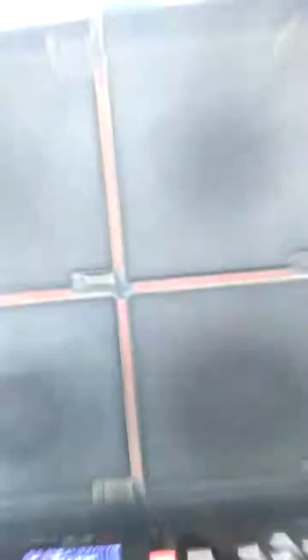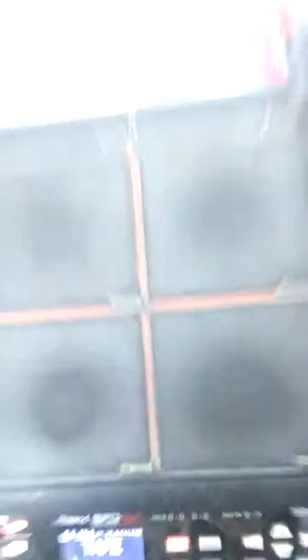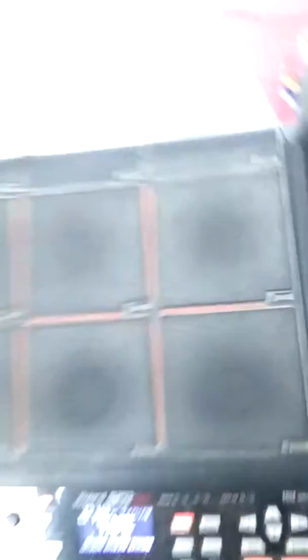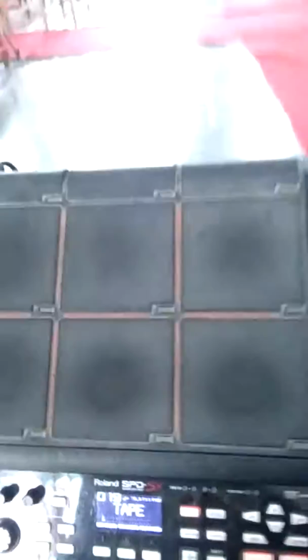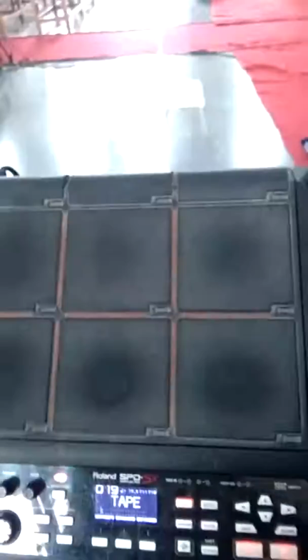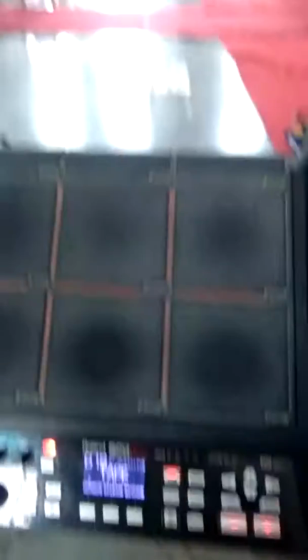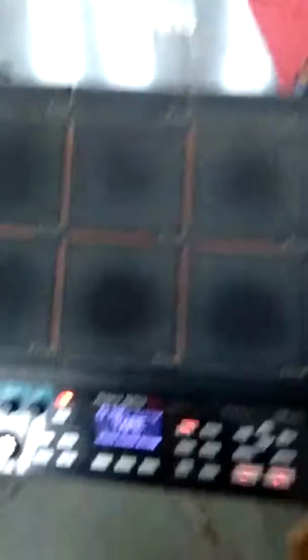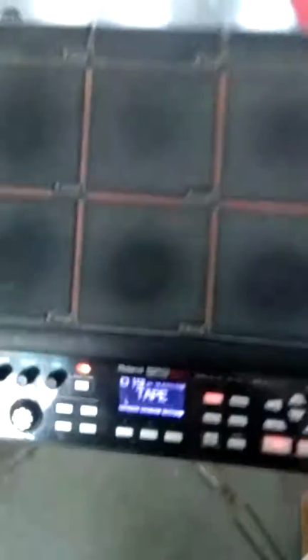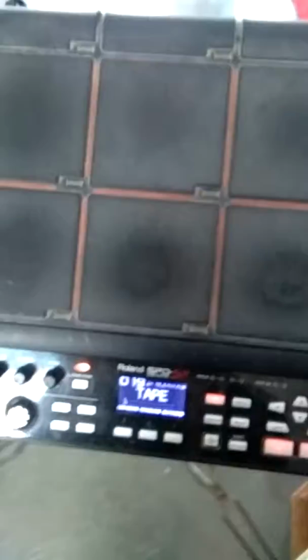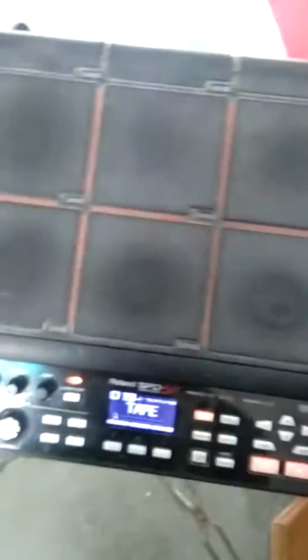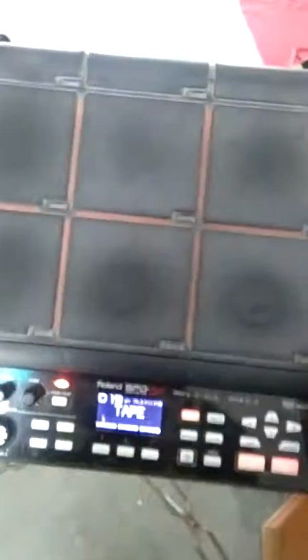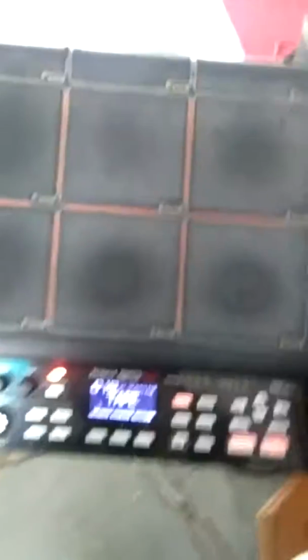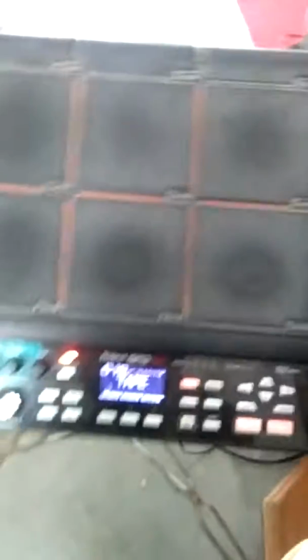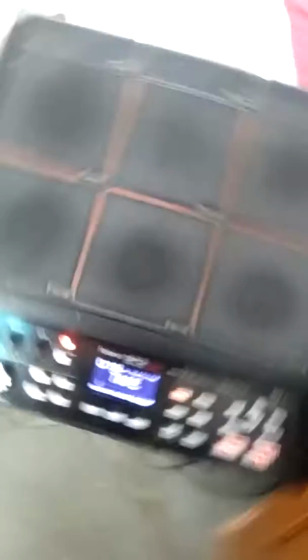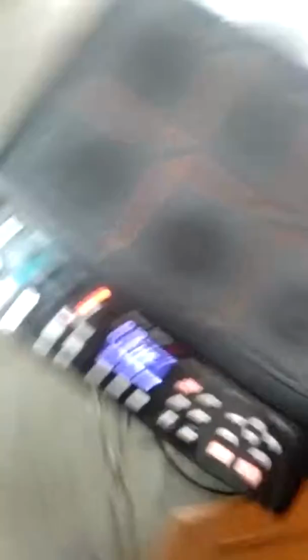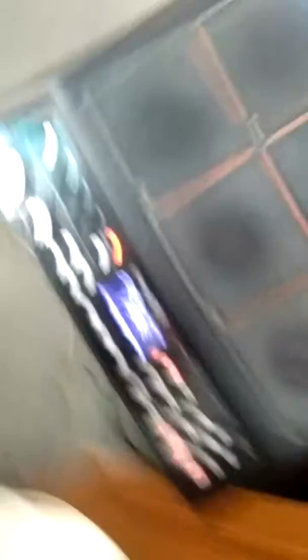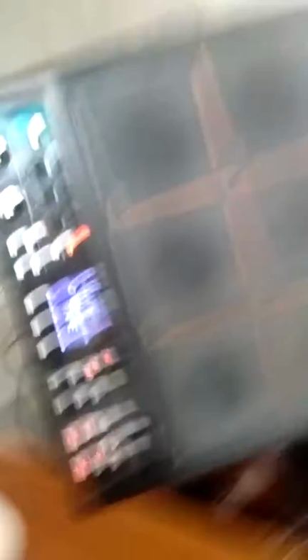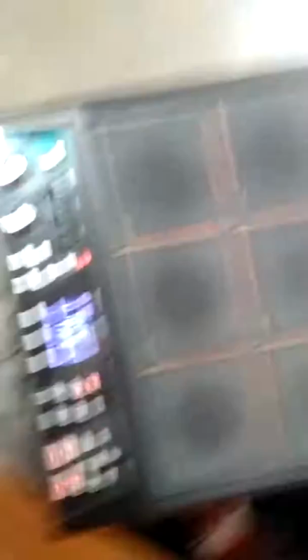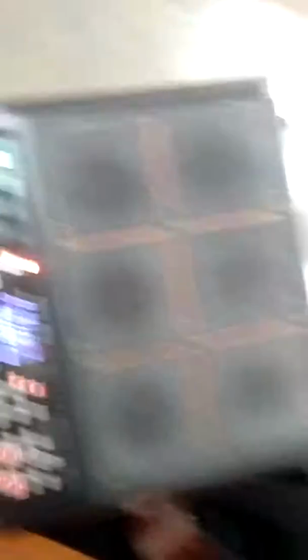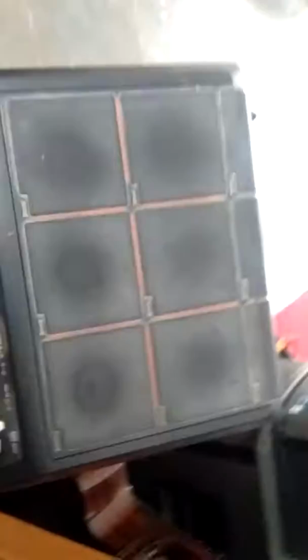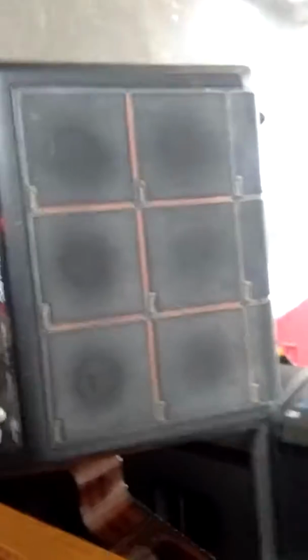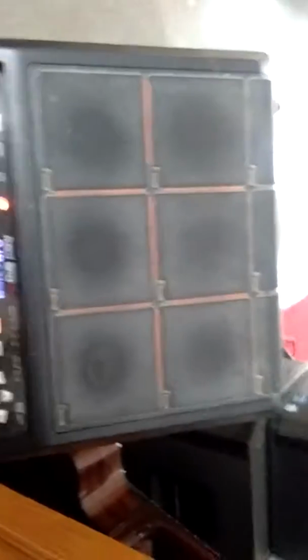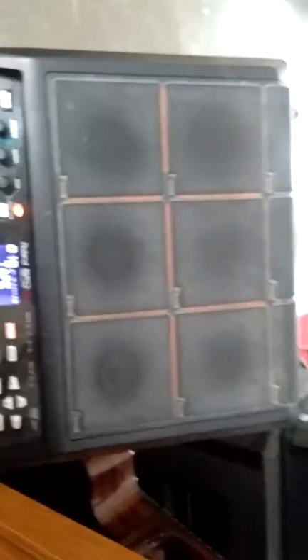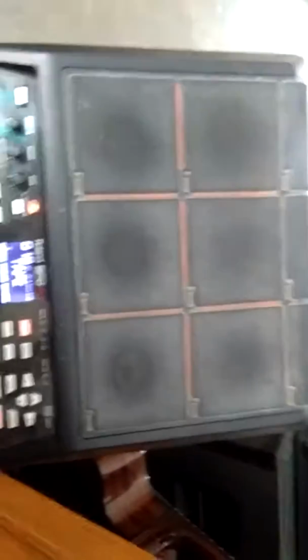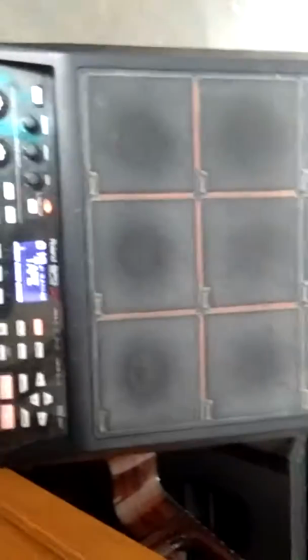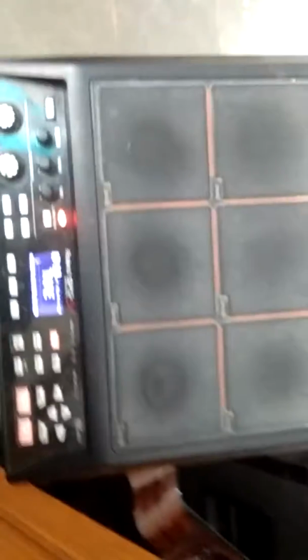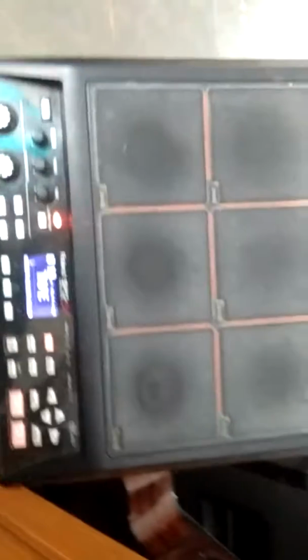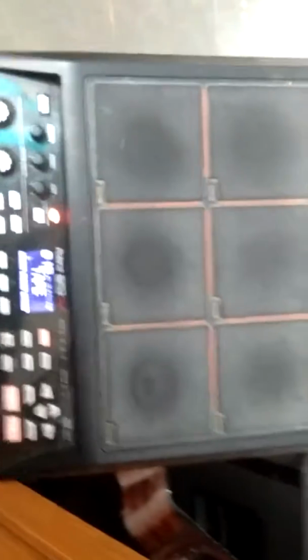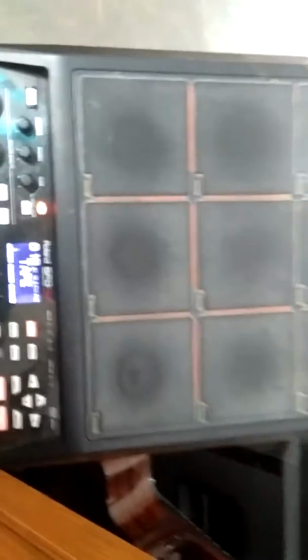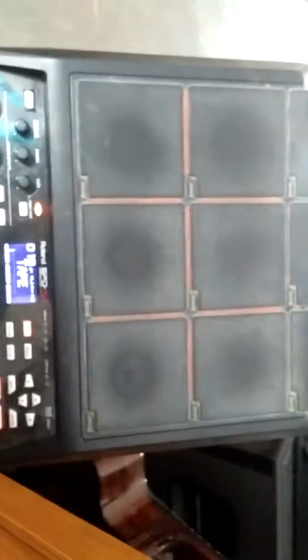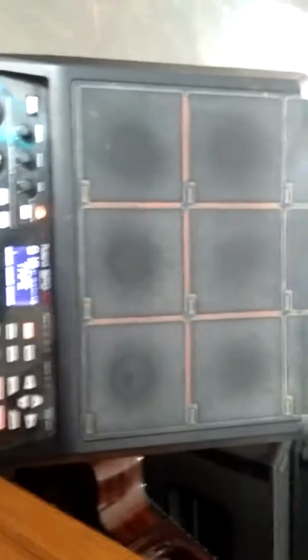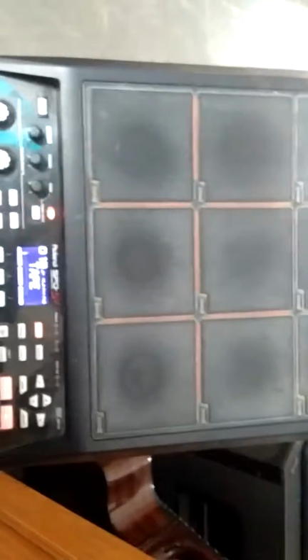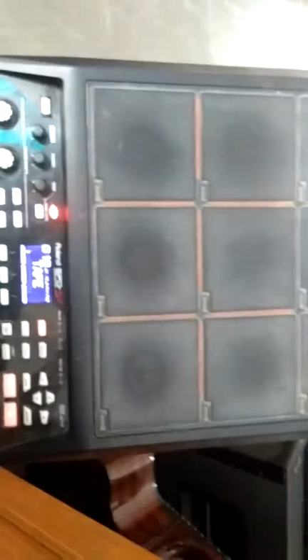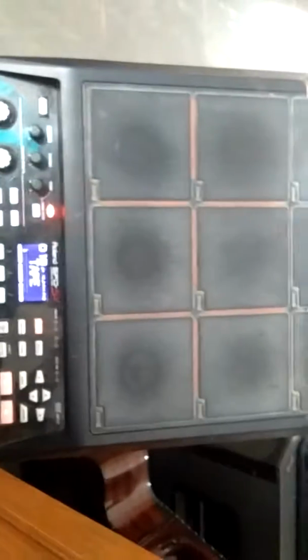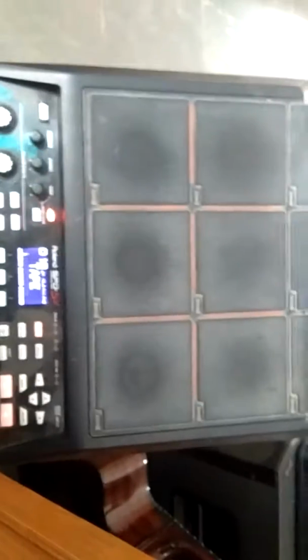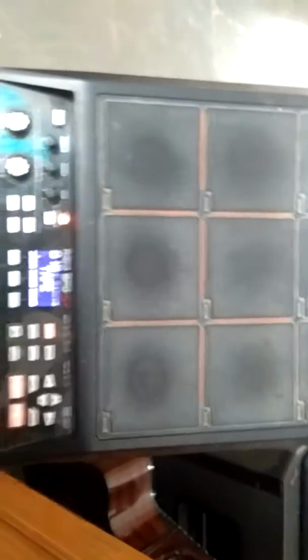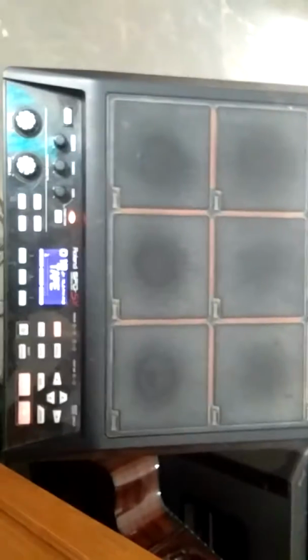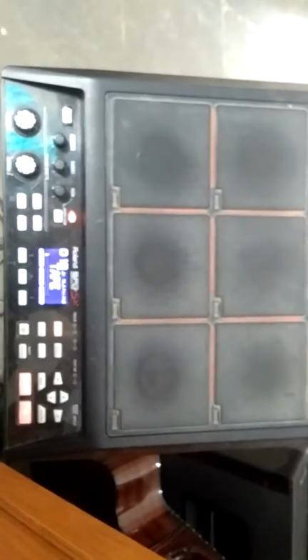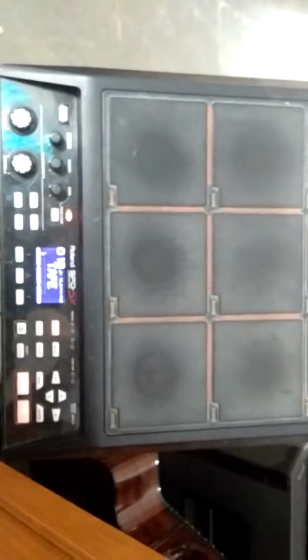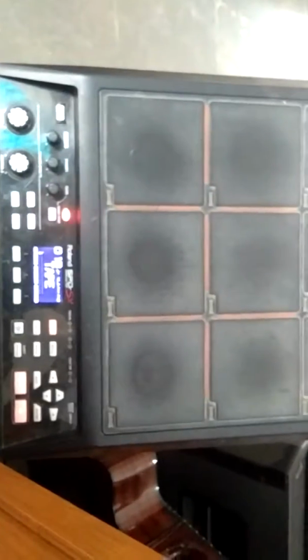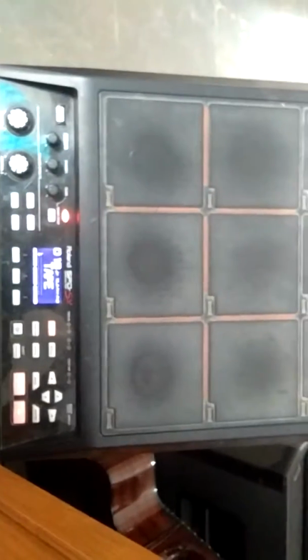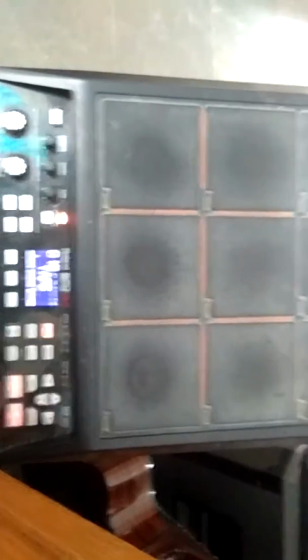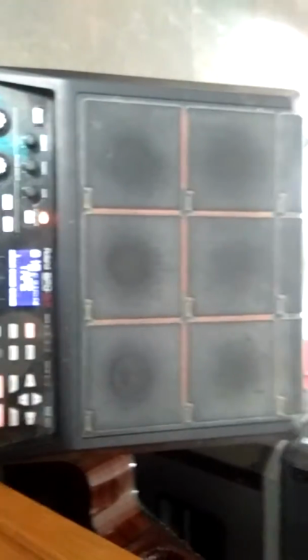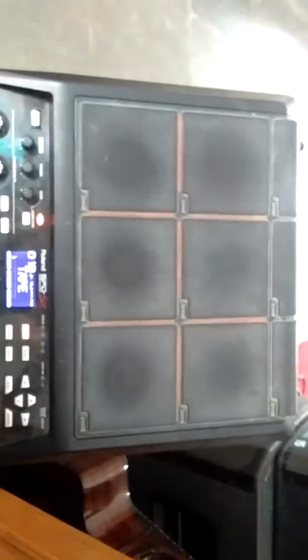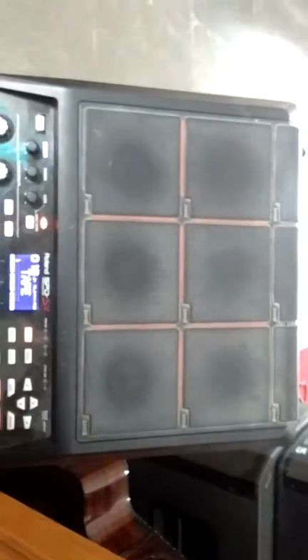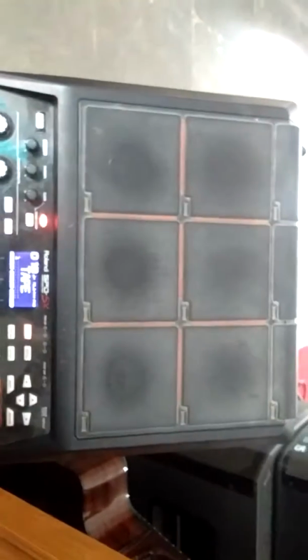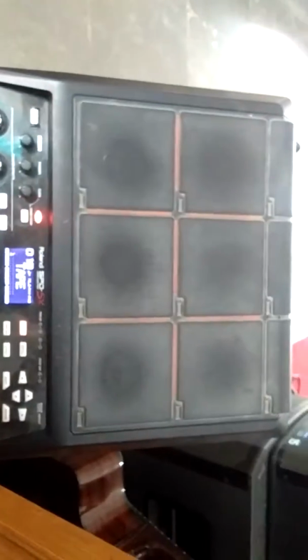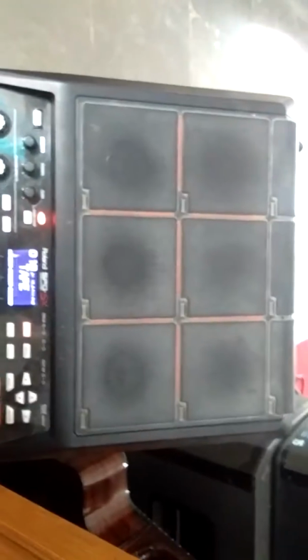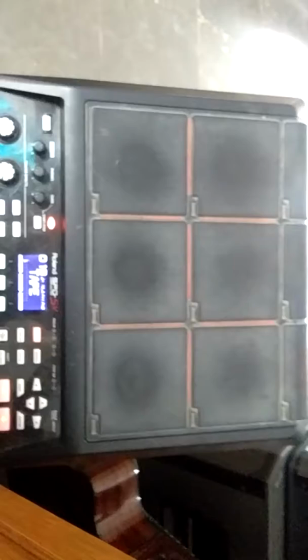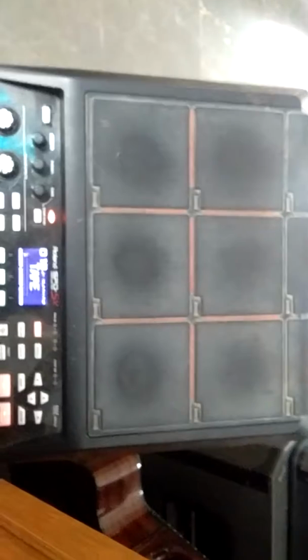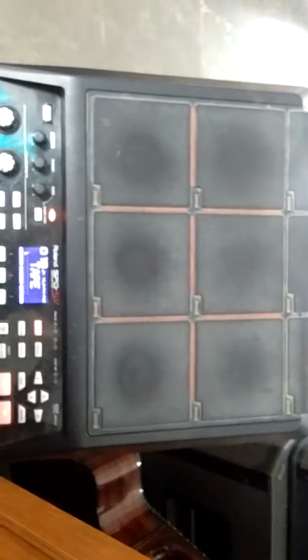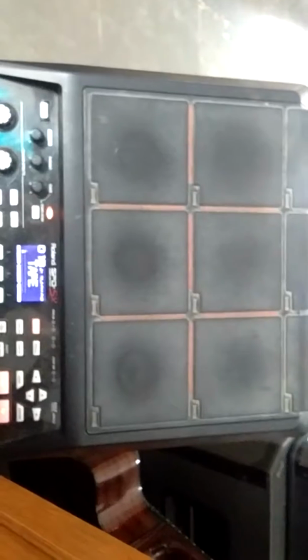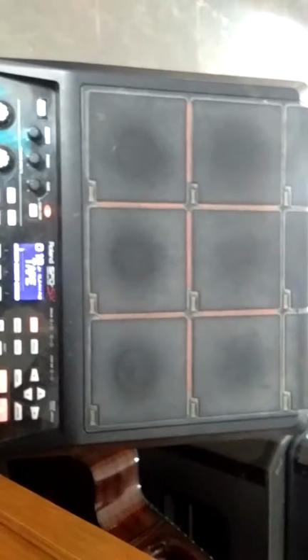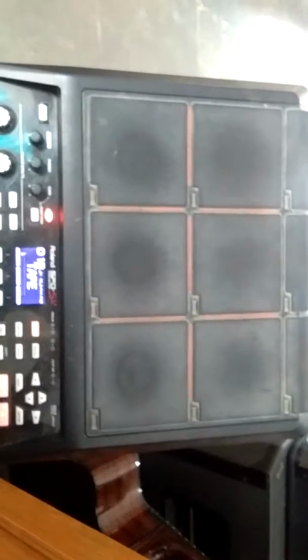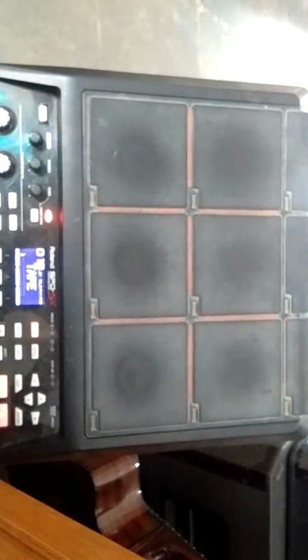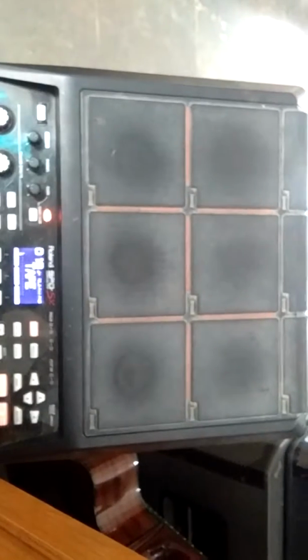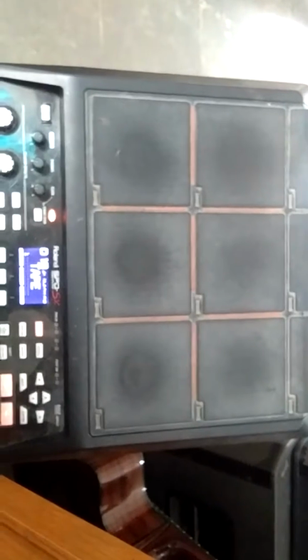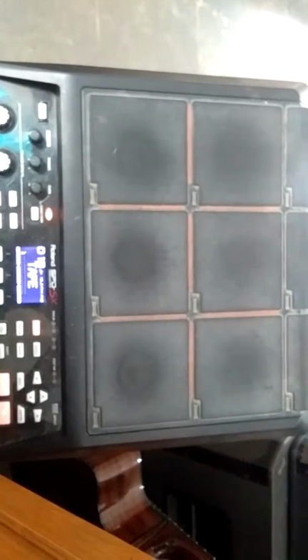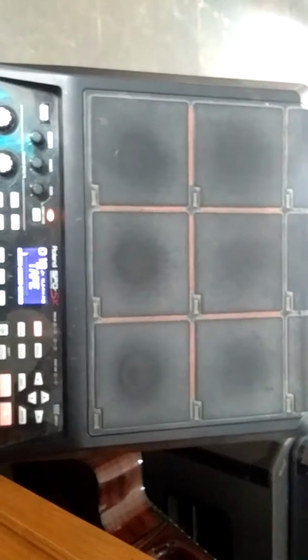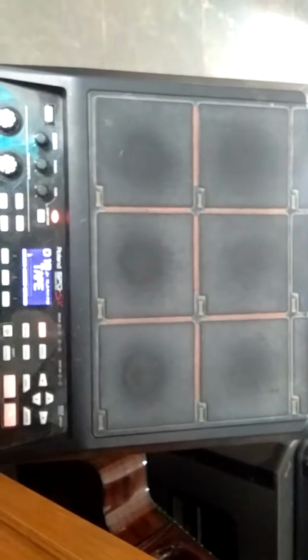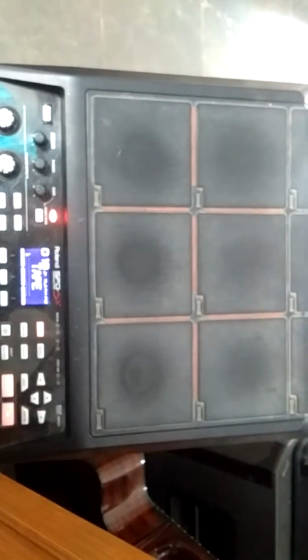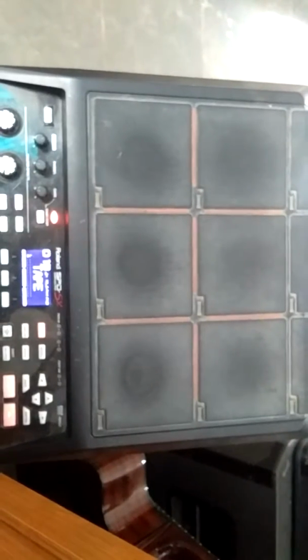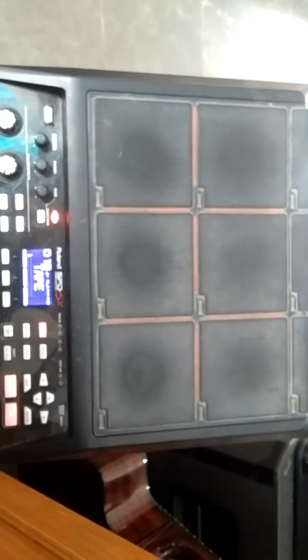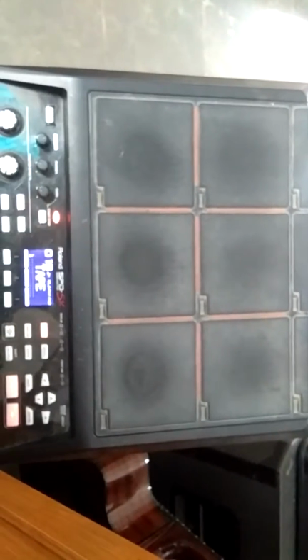This is the overall view of the SPD-SX. In the next video, we will be seeing how to edit the SPD-SX. Thank you.